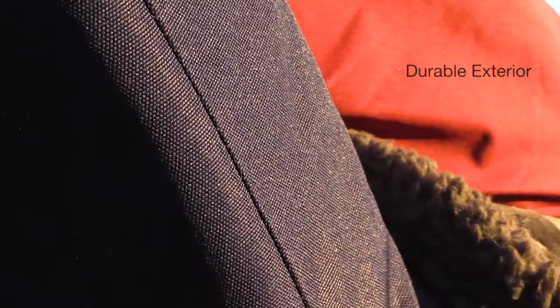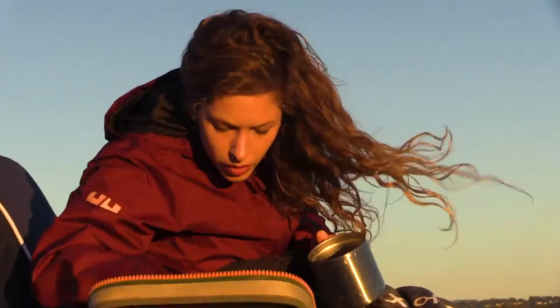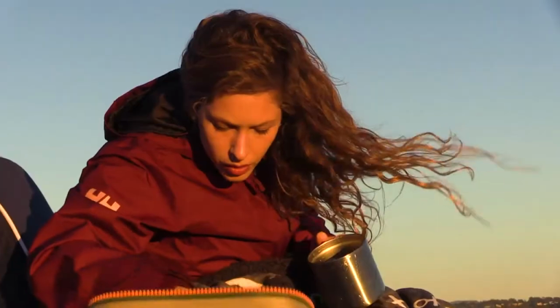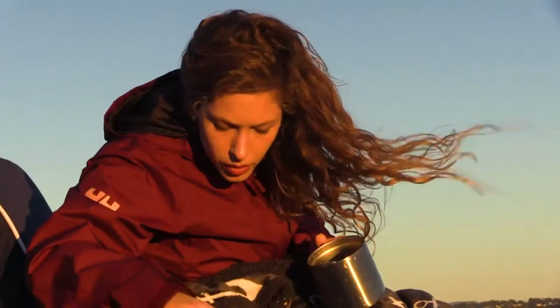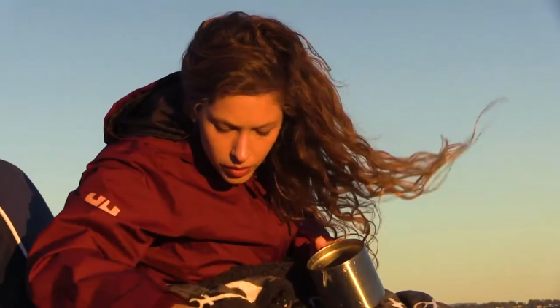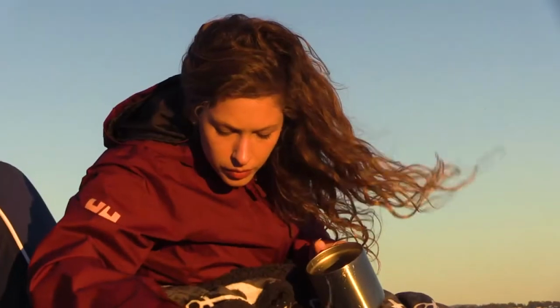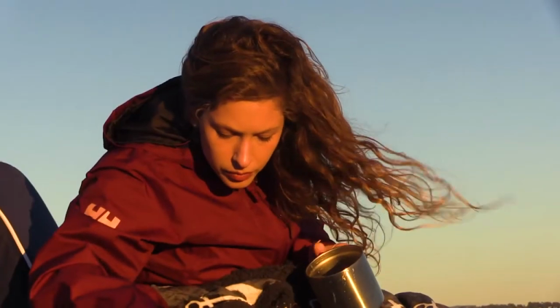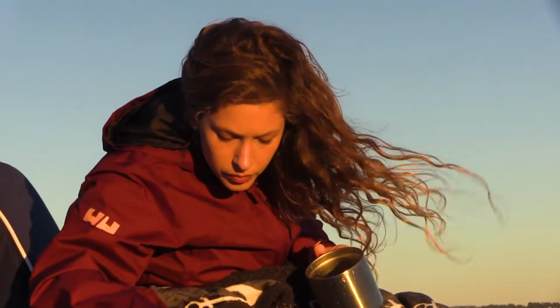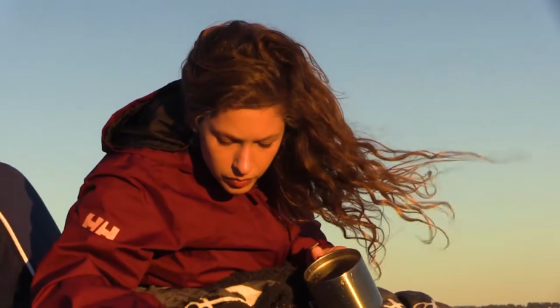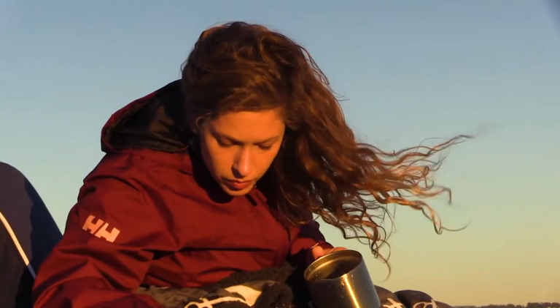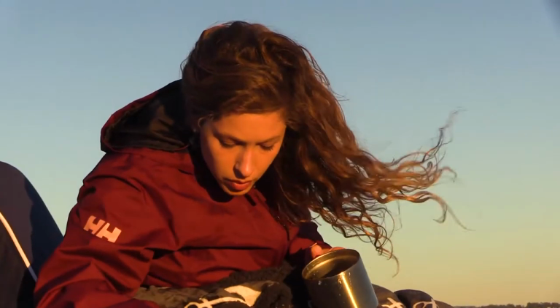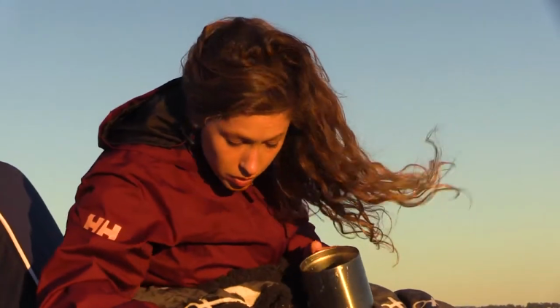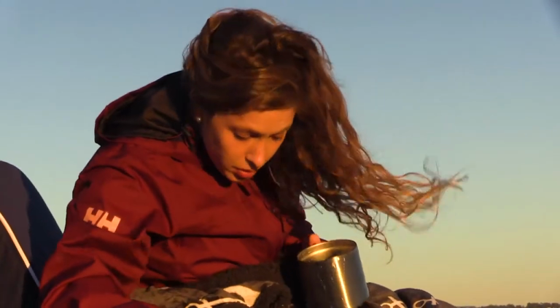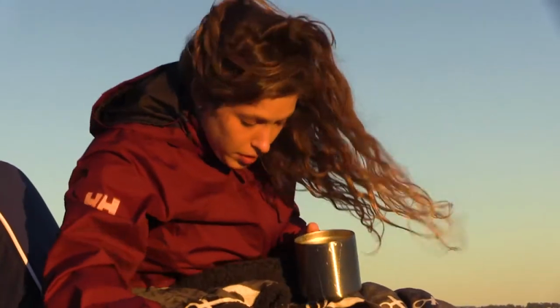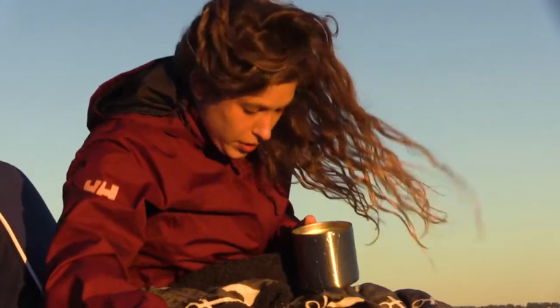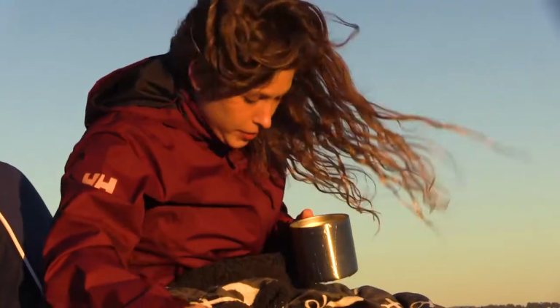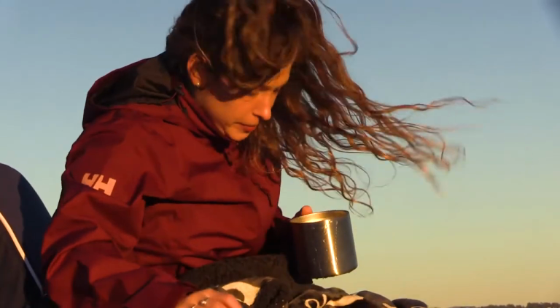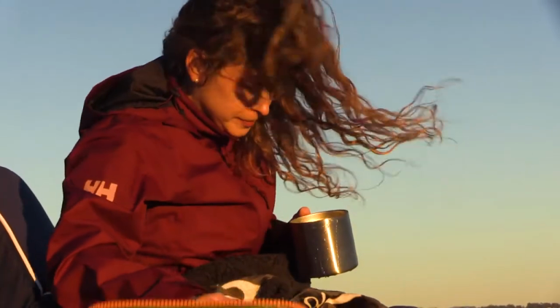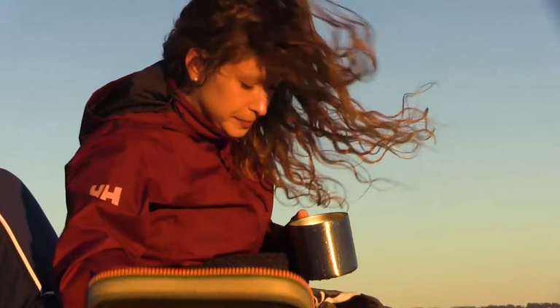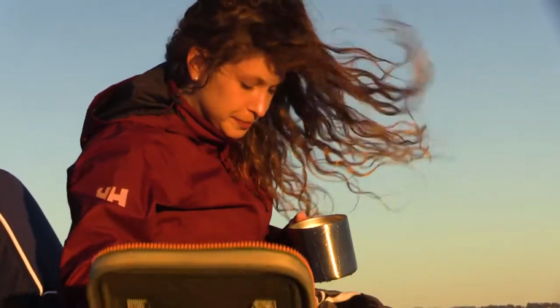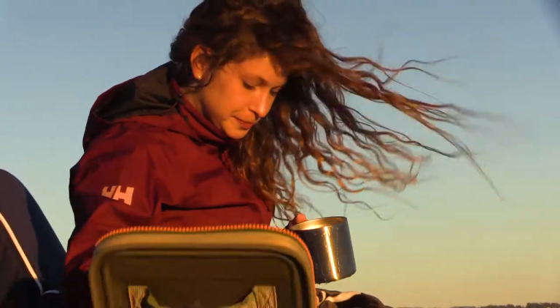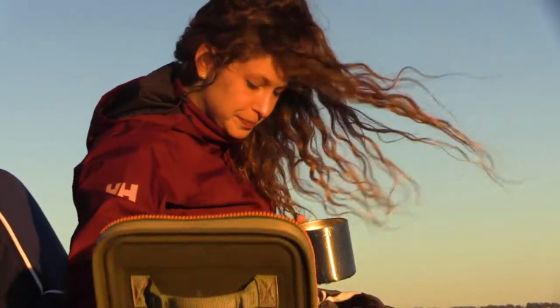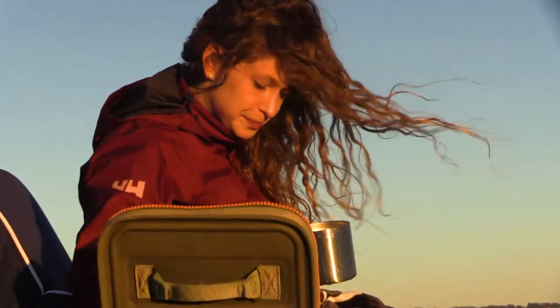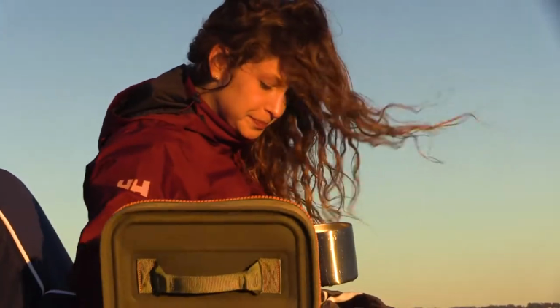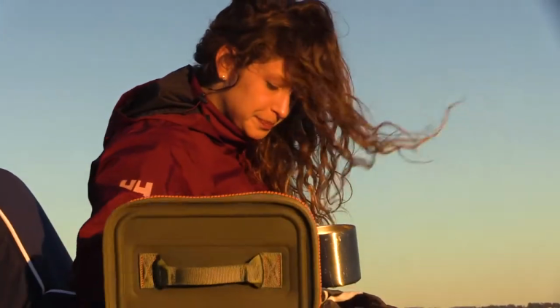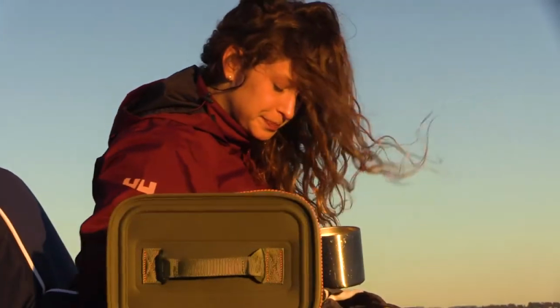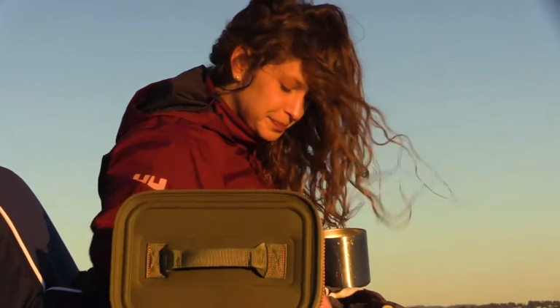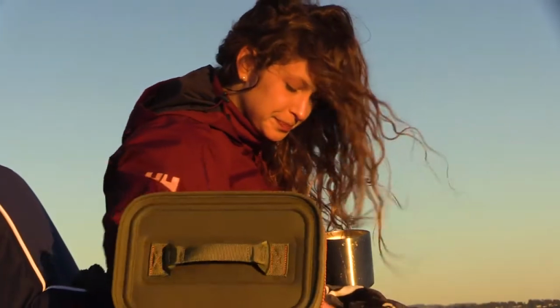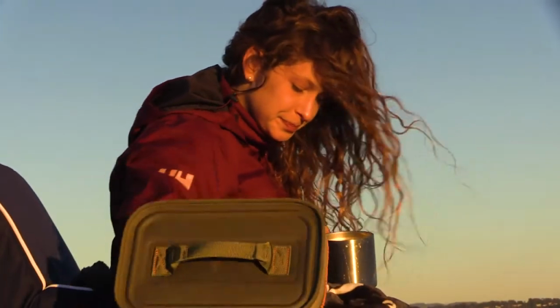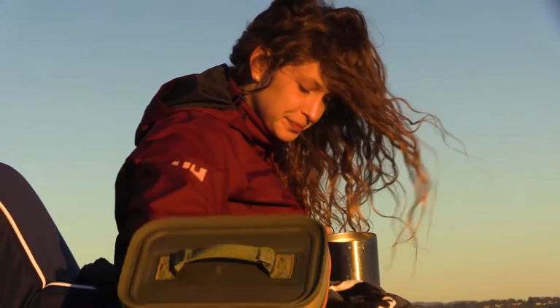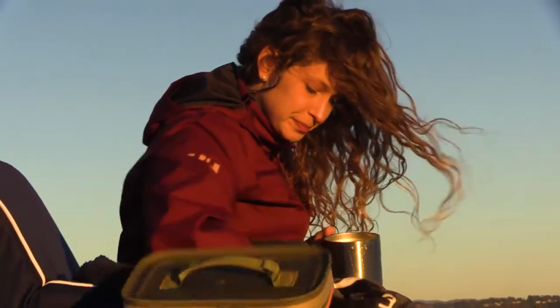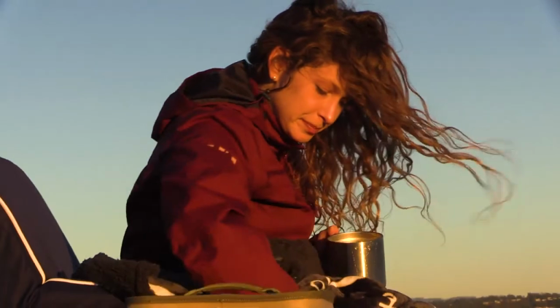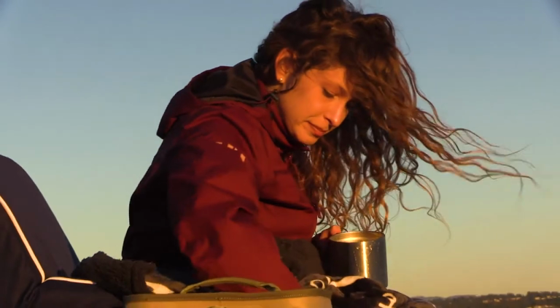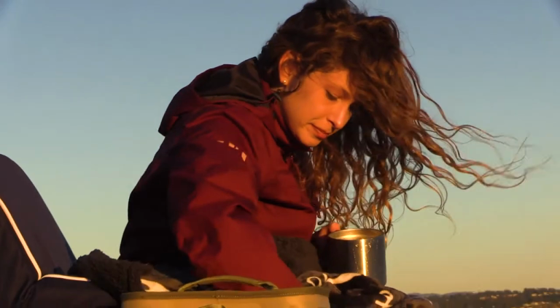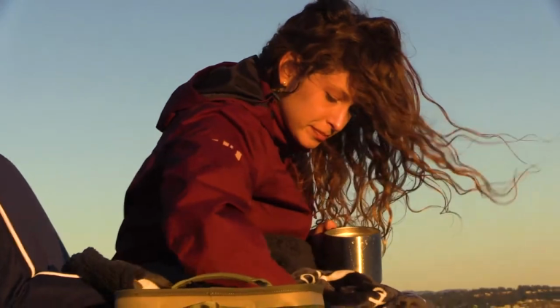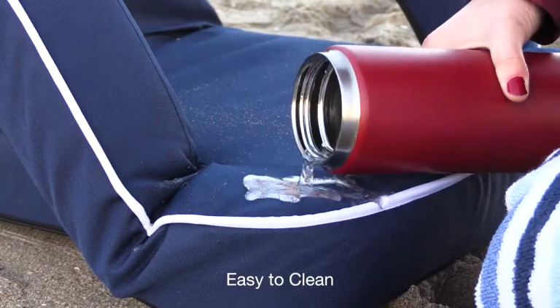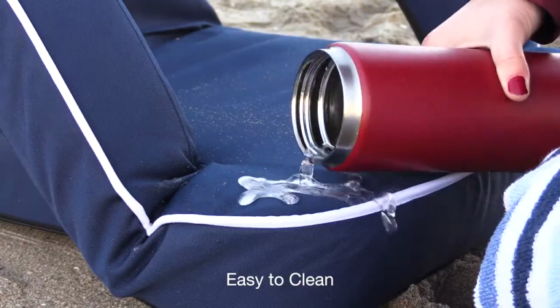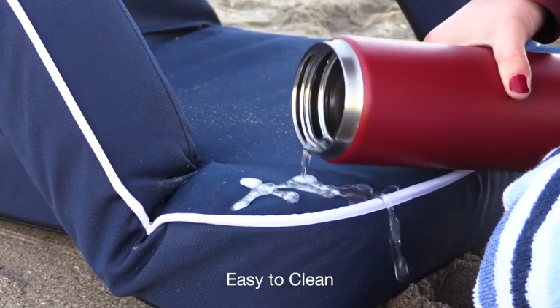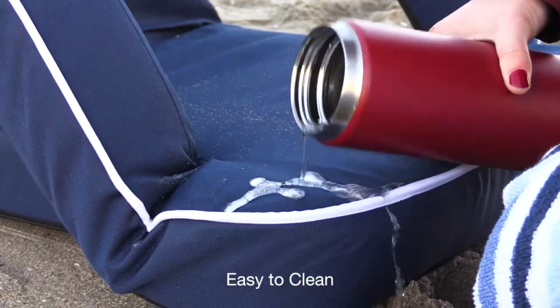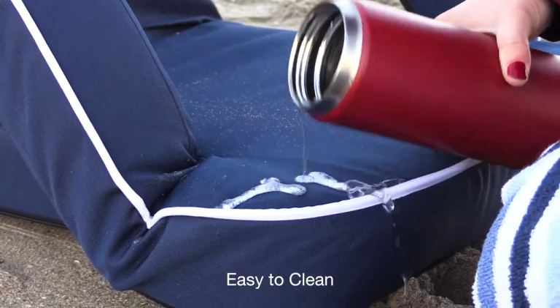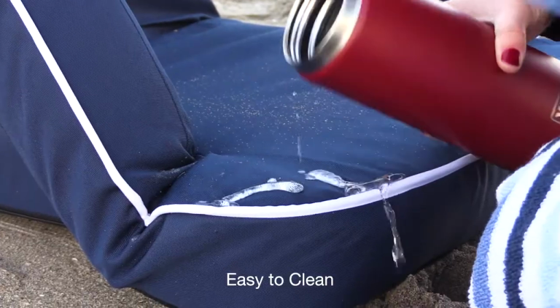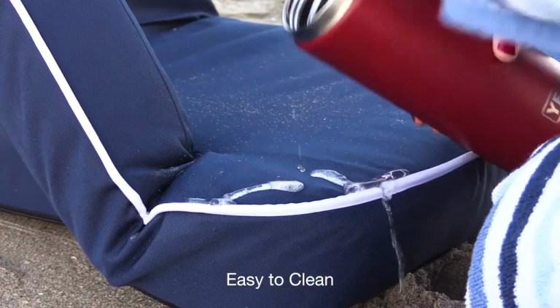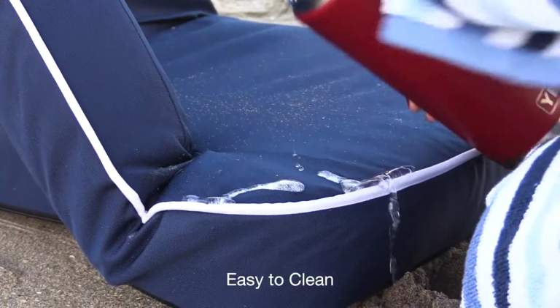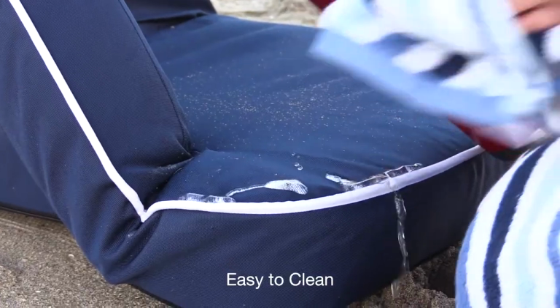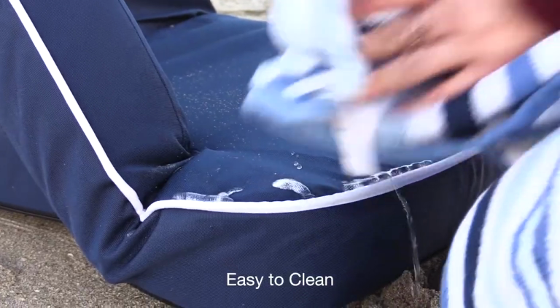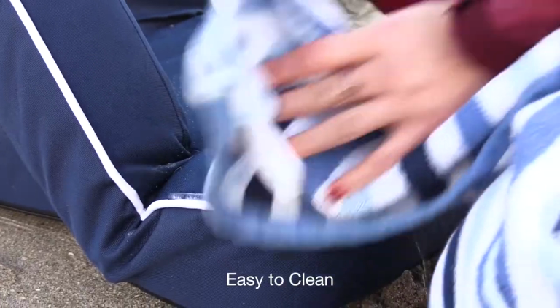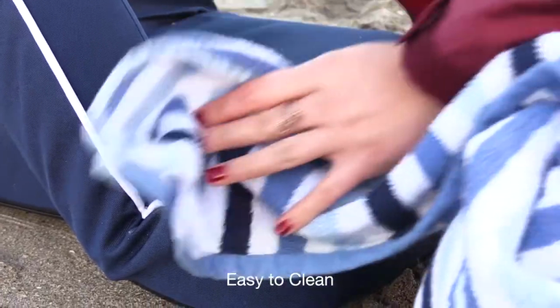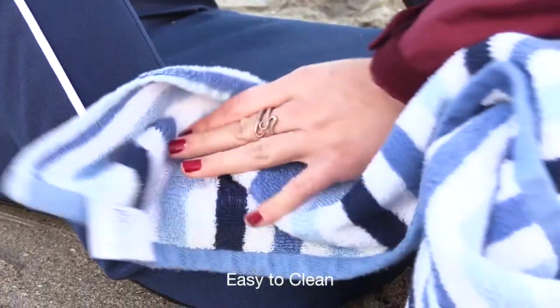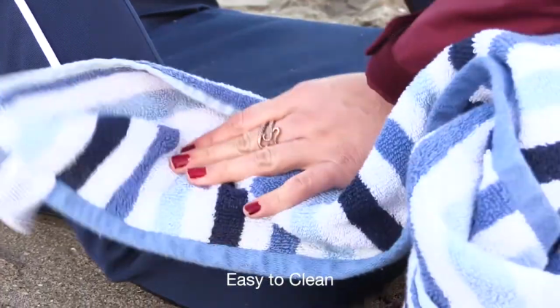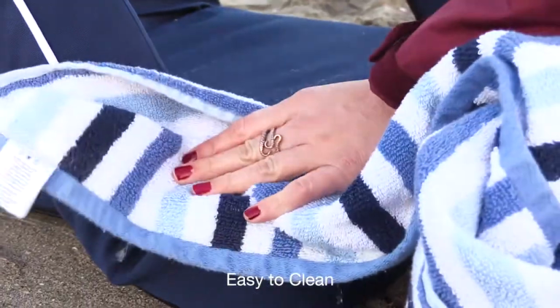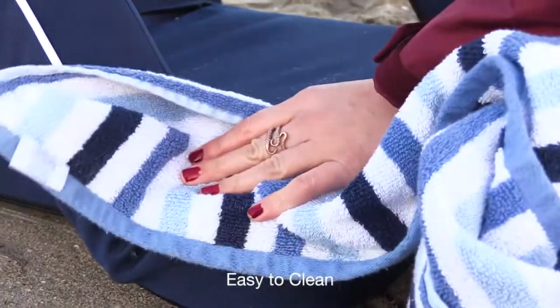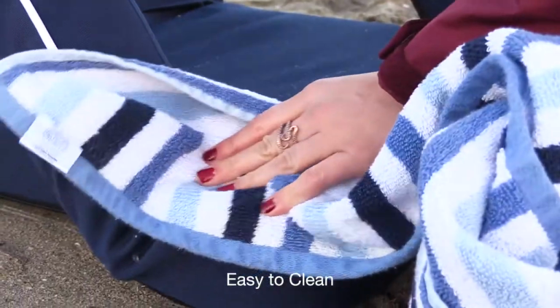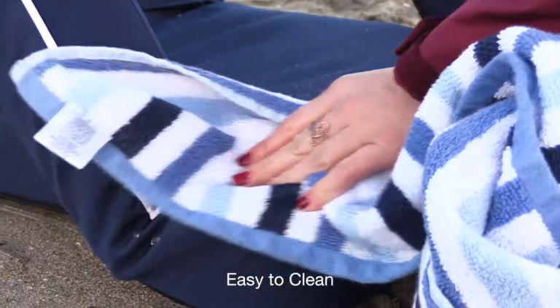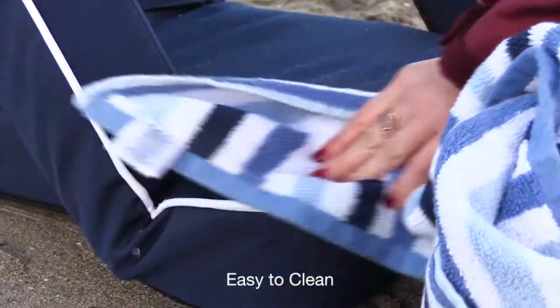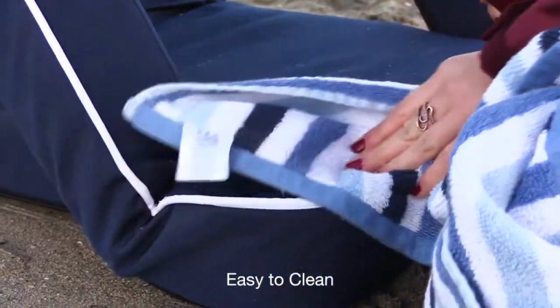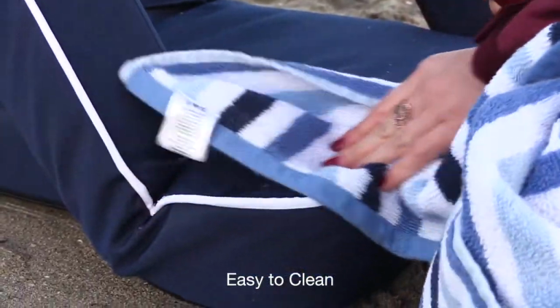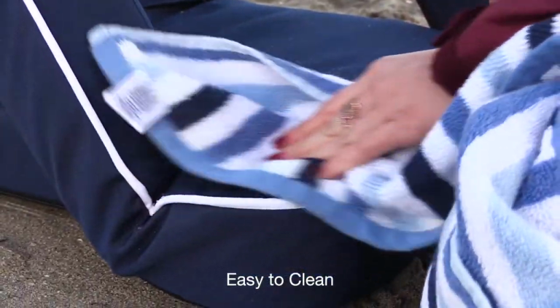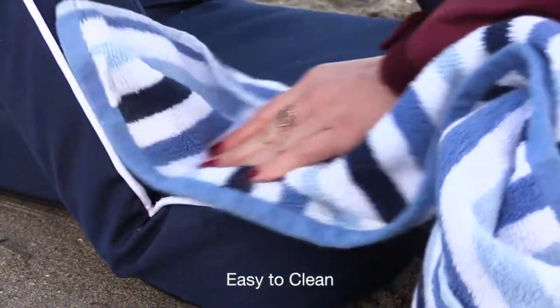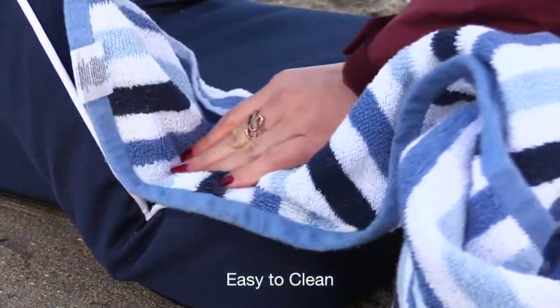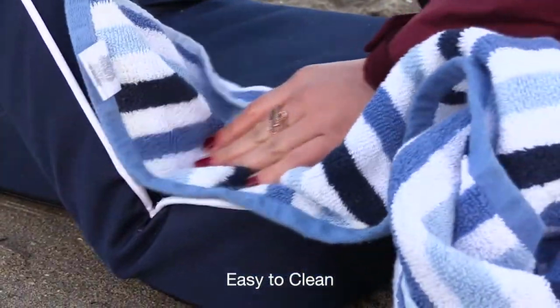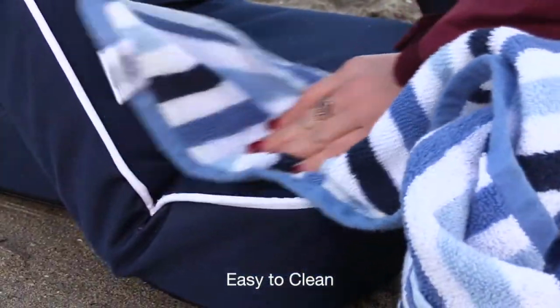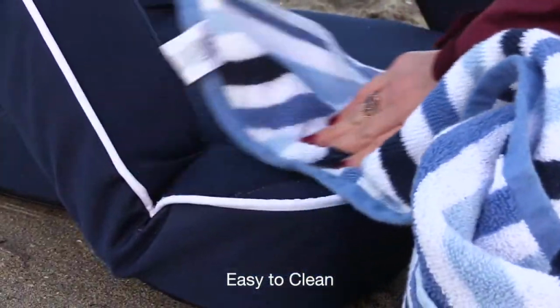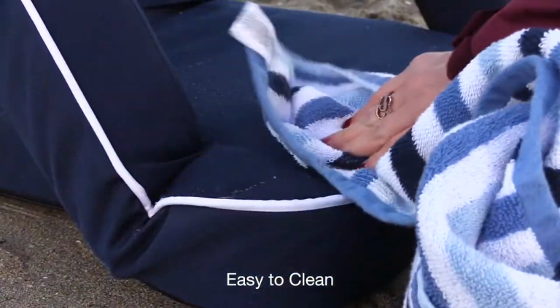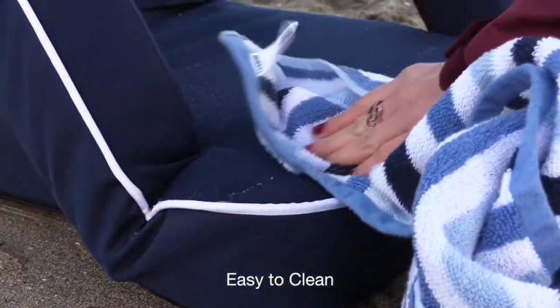Caring for this seat is easy. In the event it becomes soiled, simply spot-clean it with warm water and mild detergent.